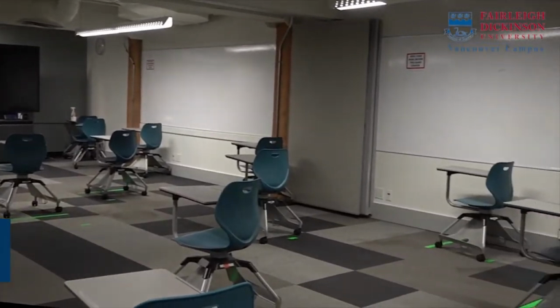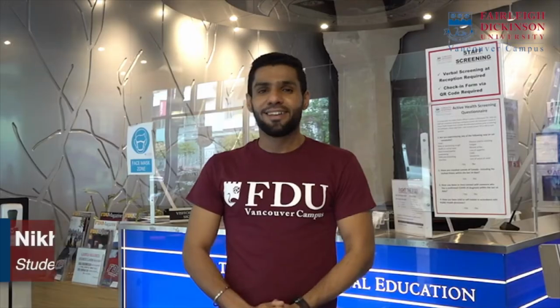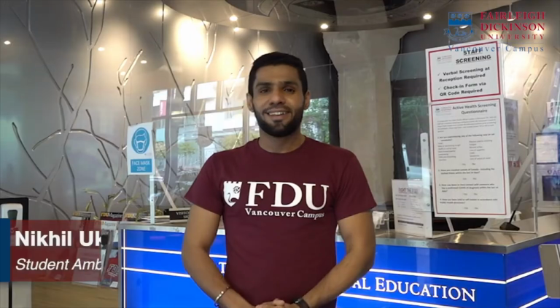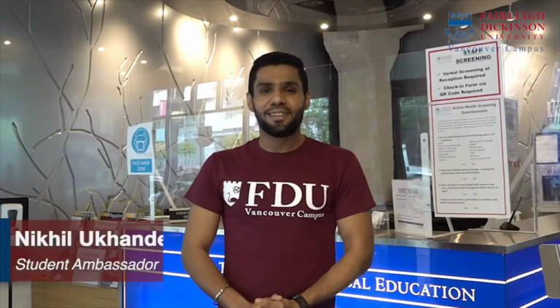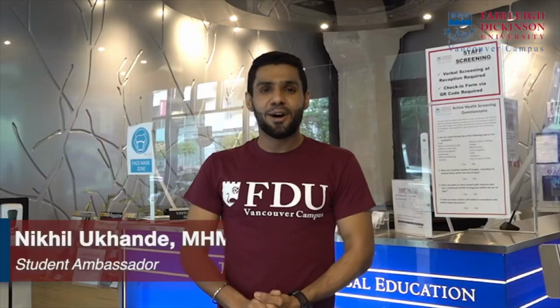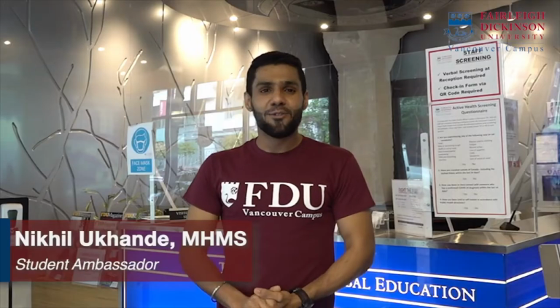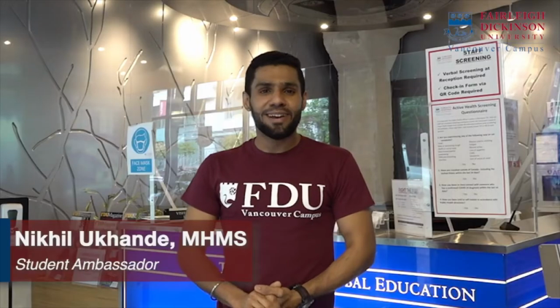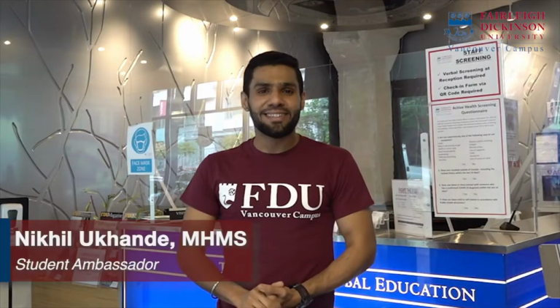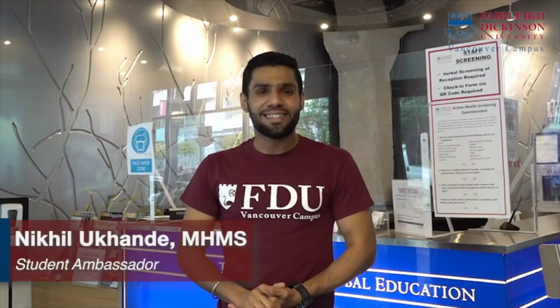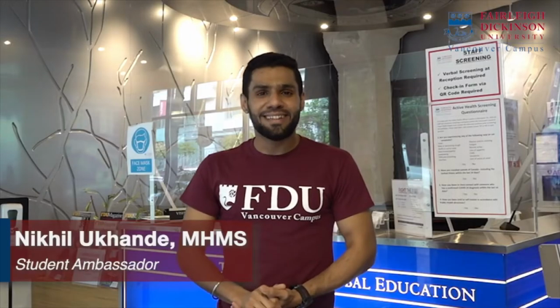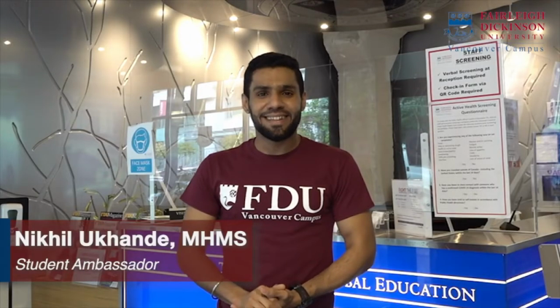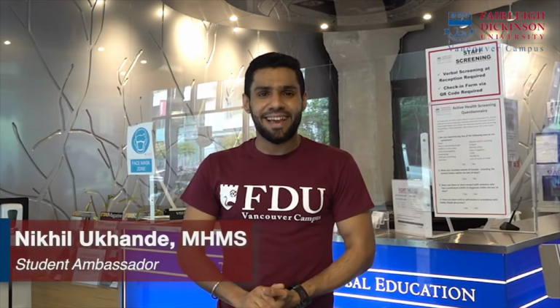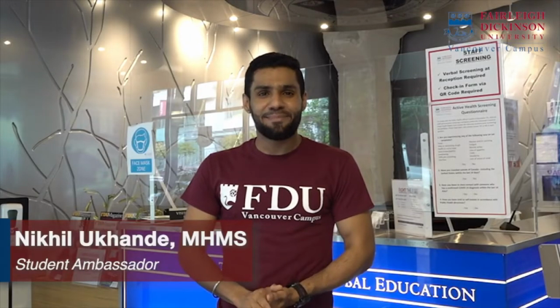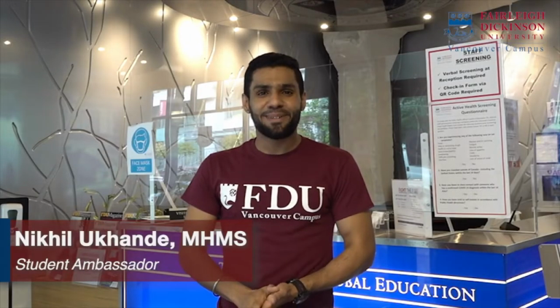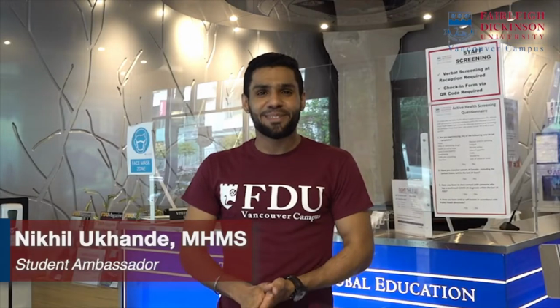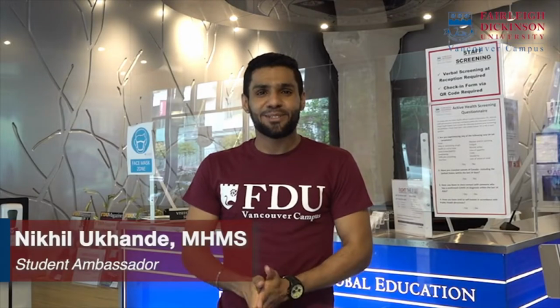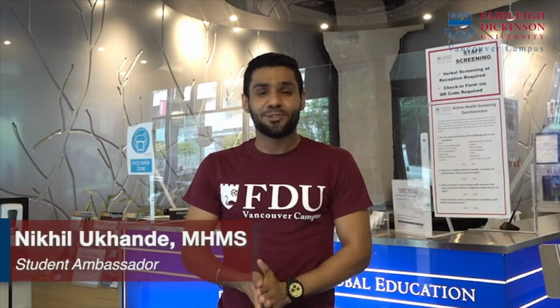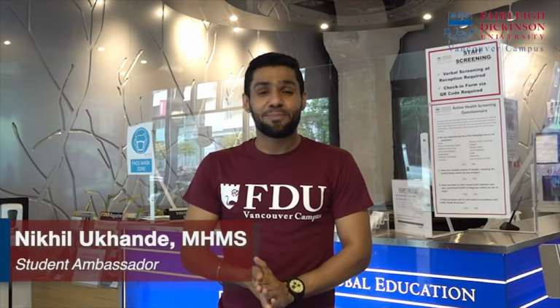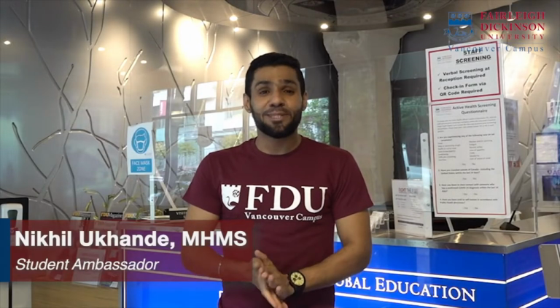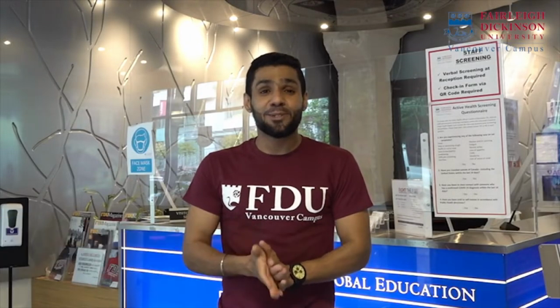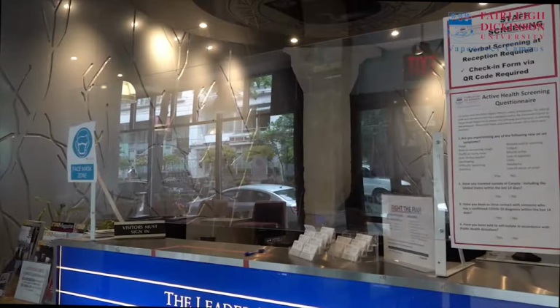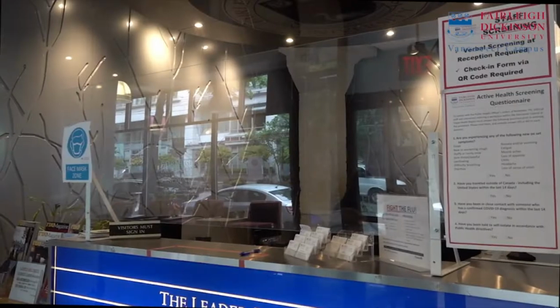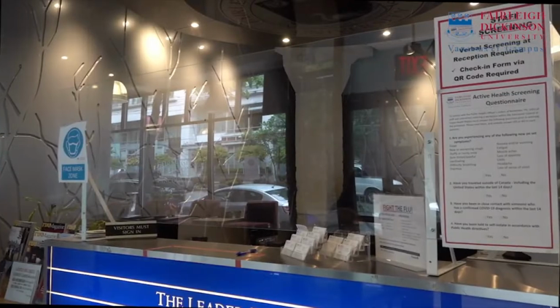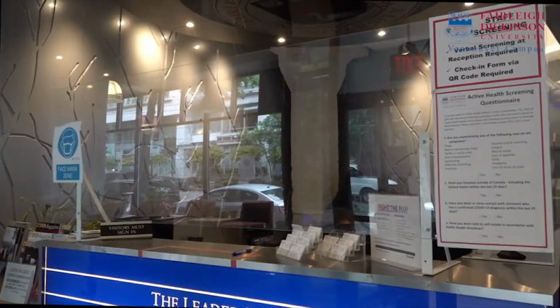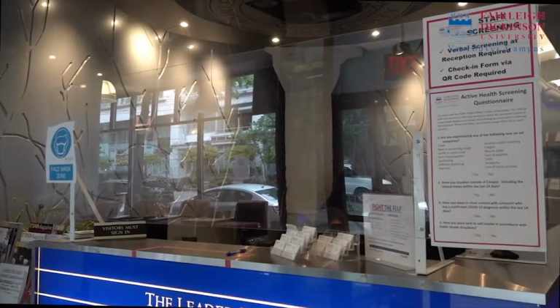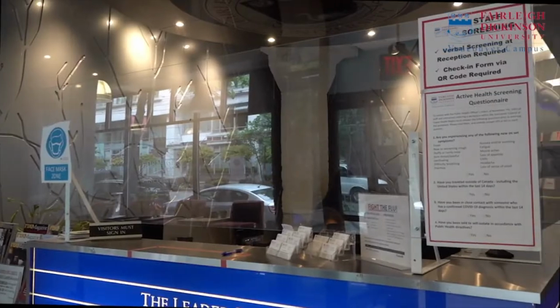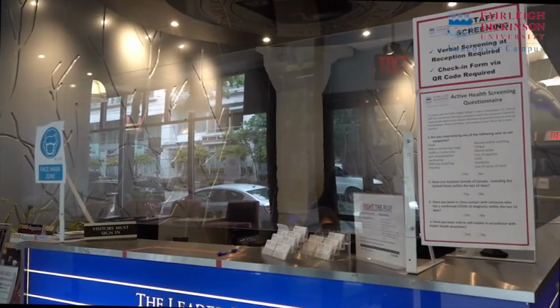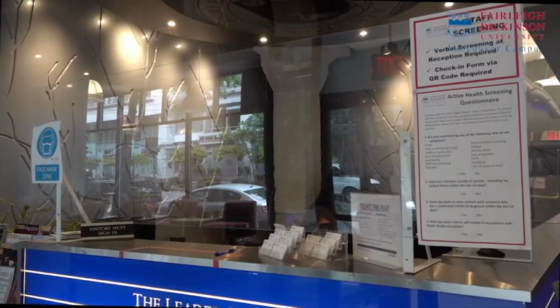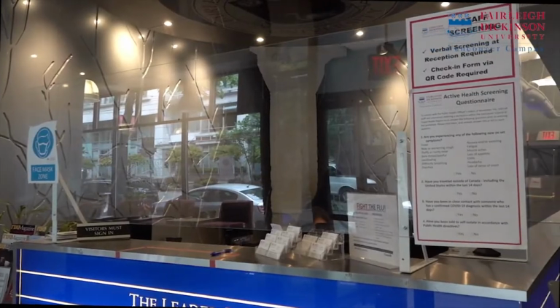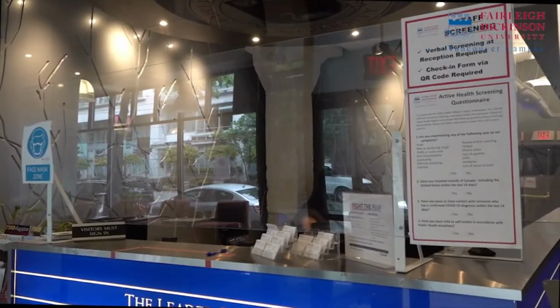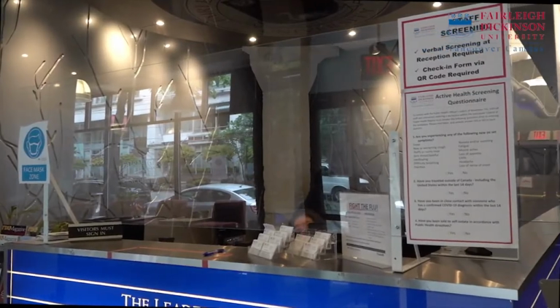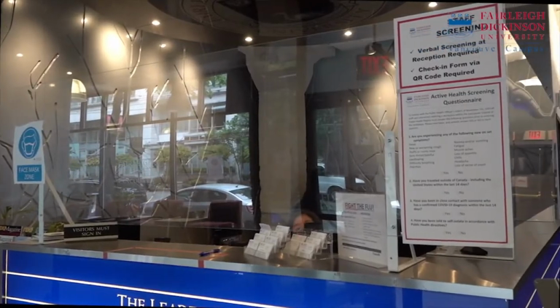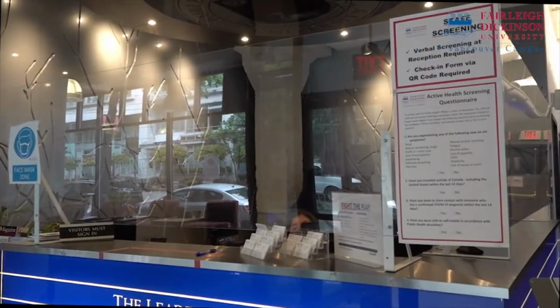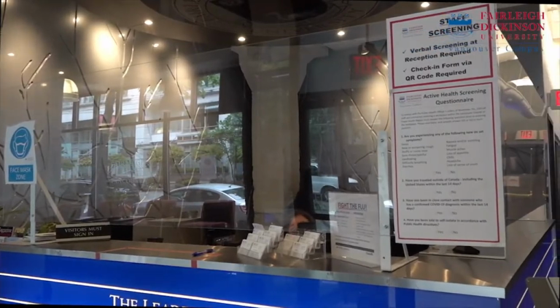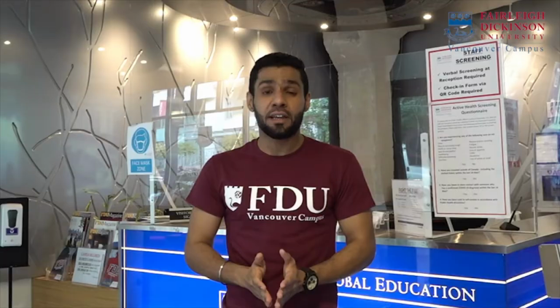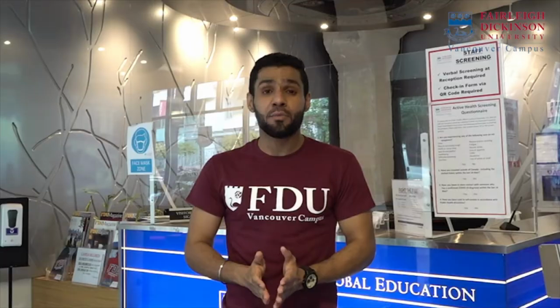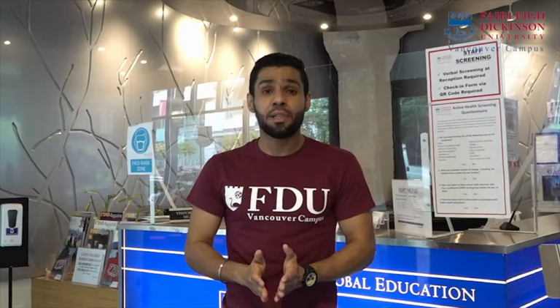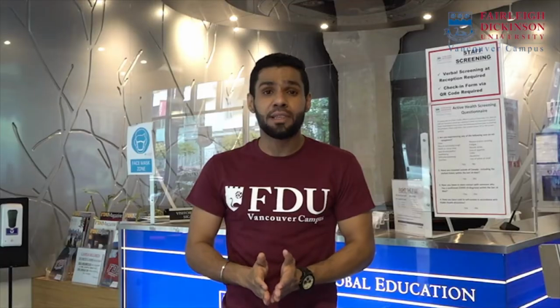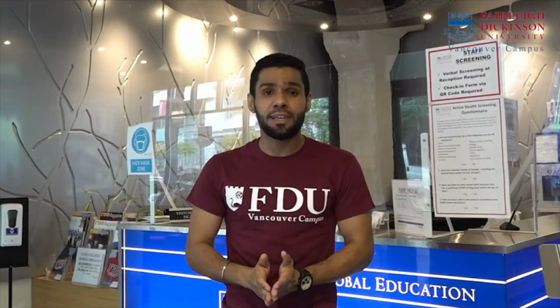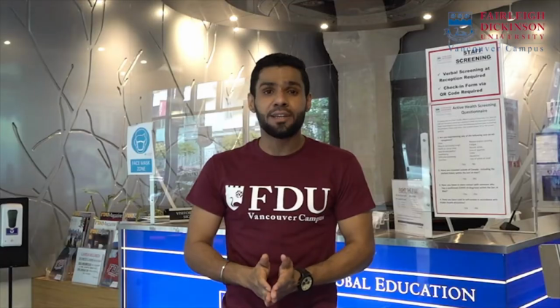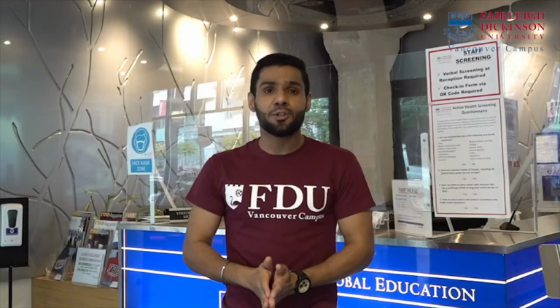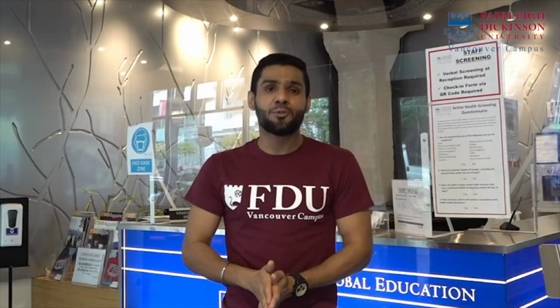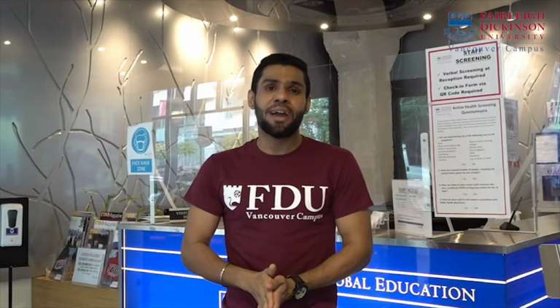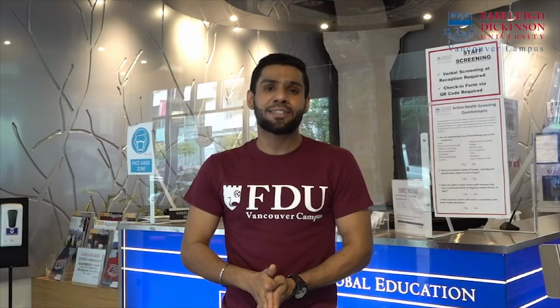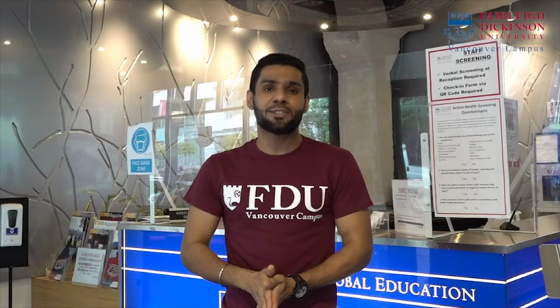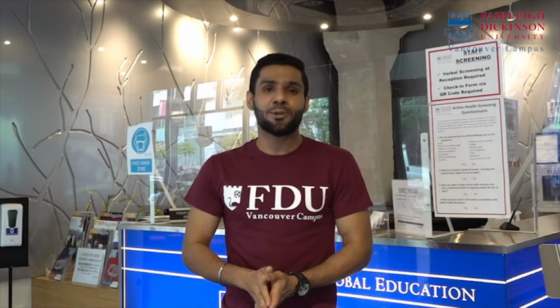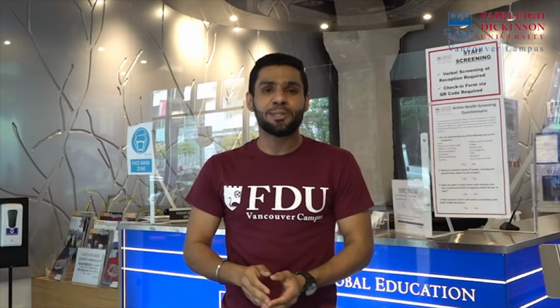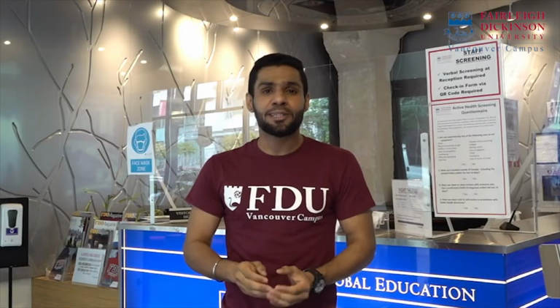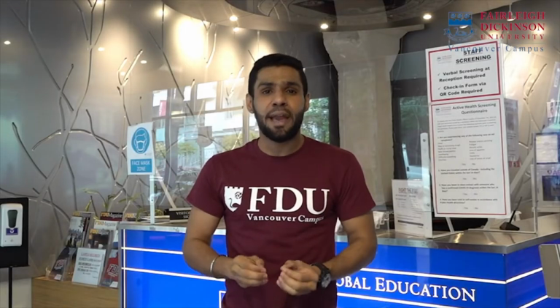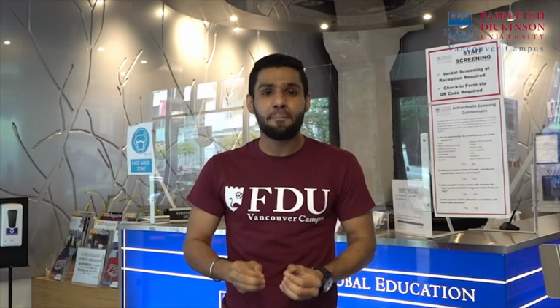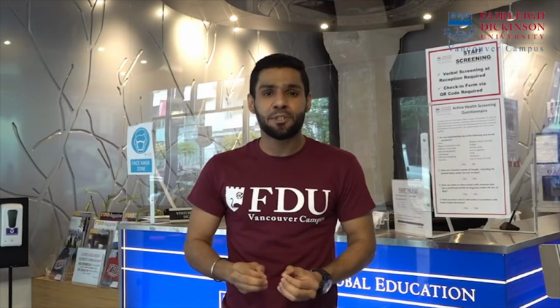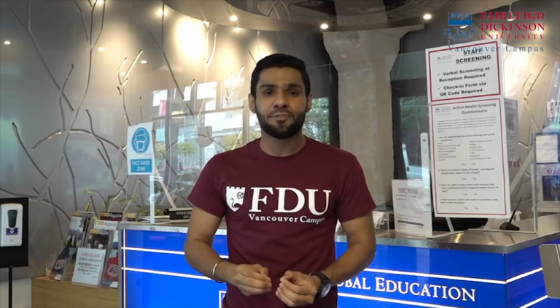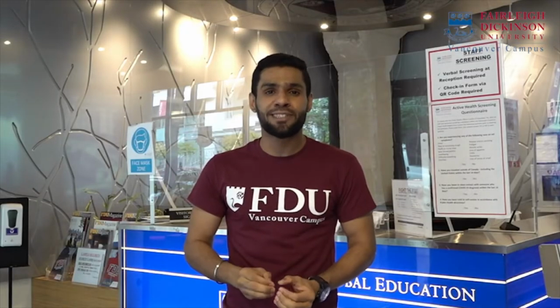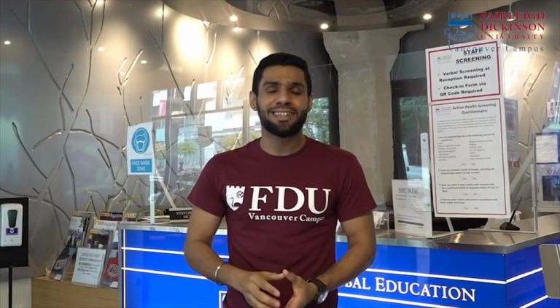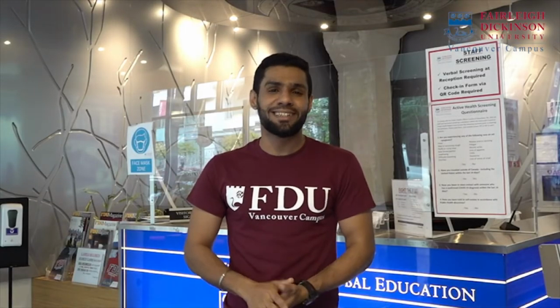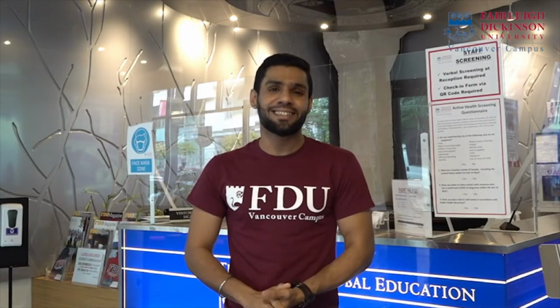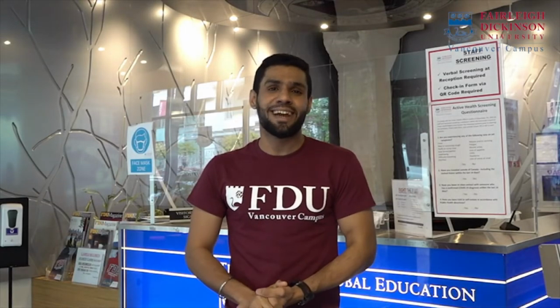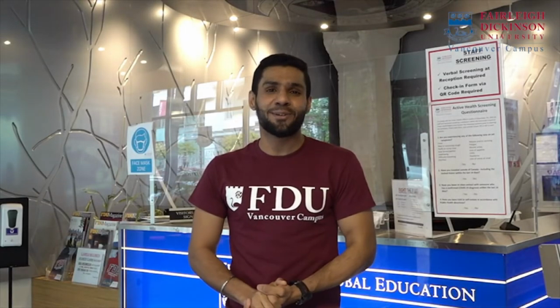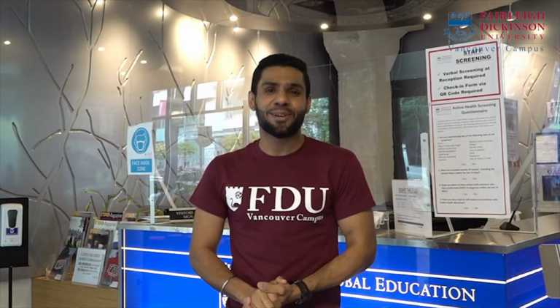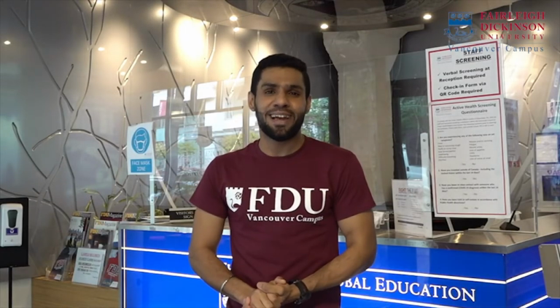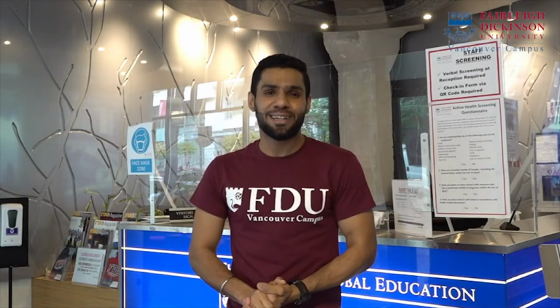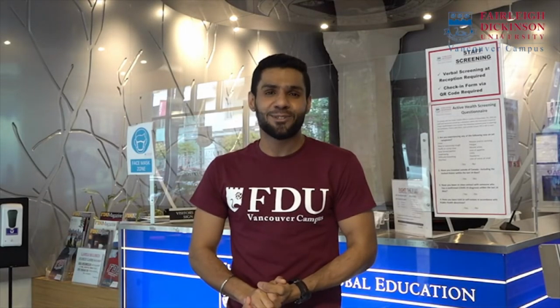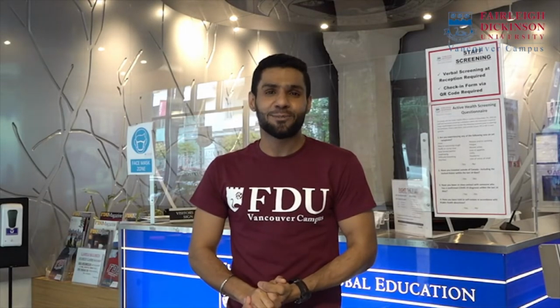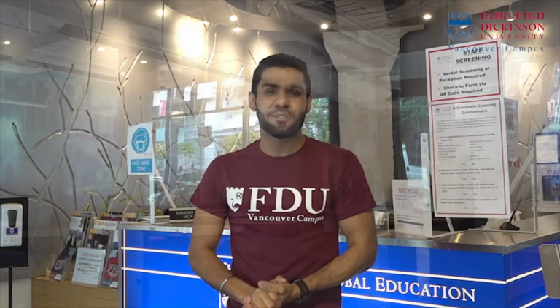Now we are inside the campus, so please don't forget to bring a student ID card that you will need to access all the campus facilities and your classrooms.